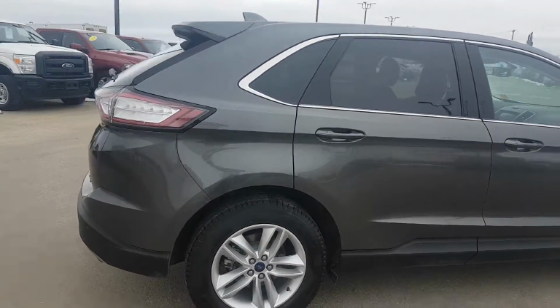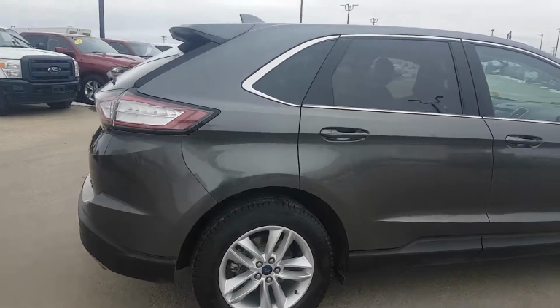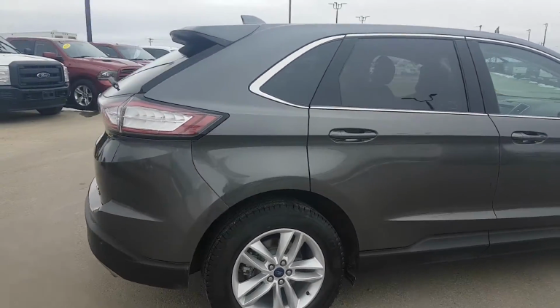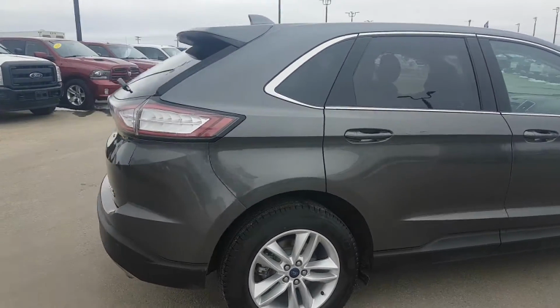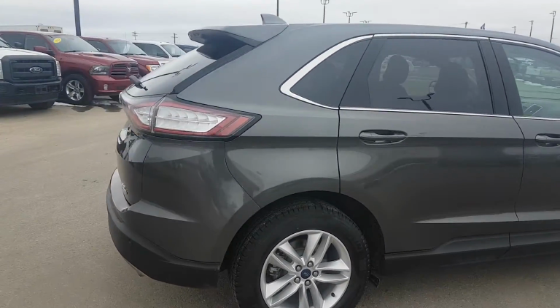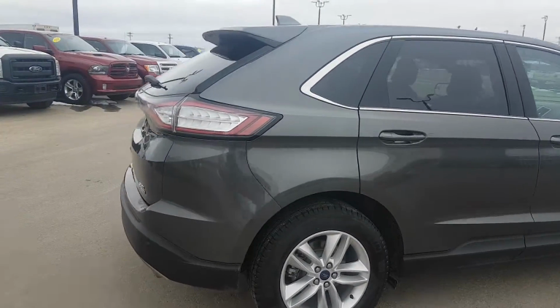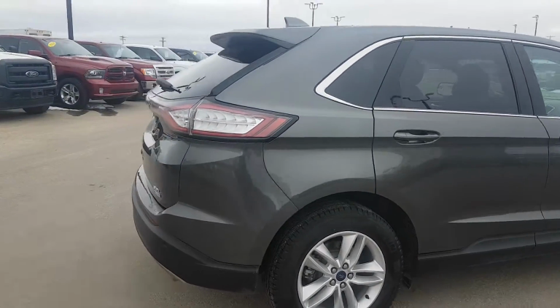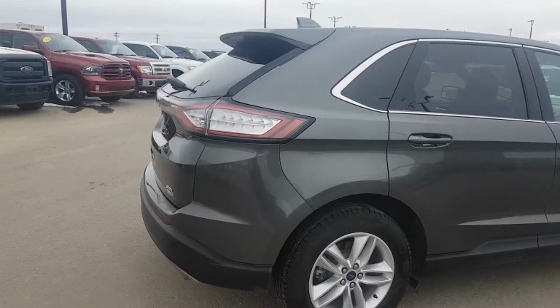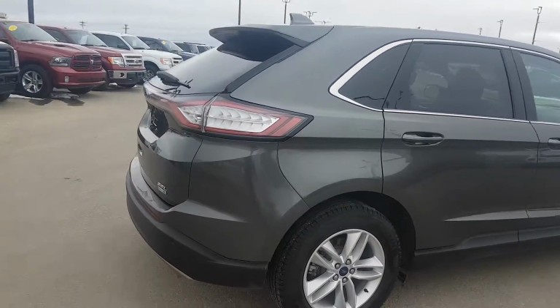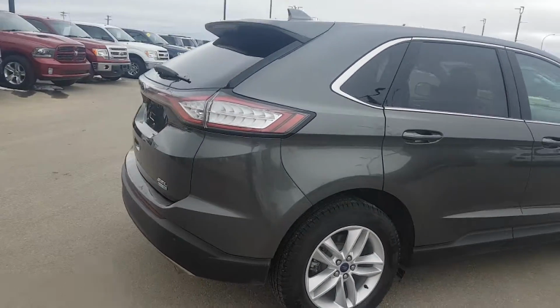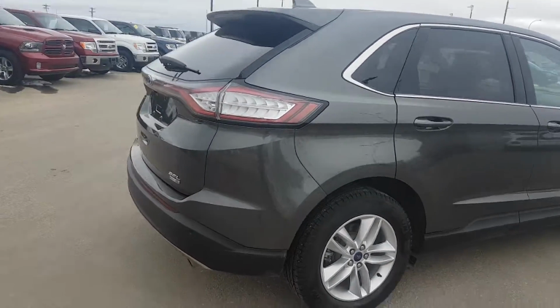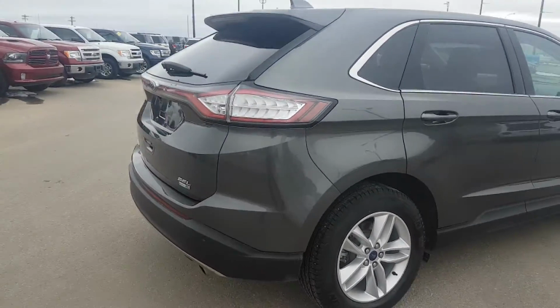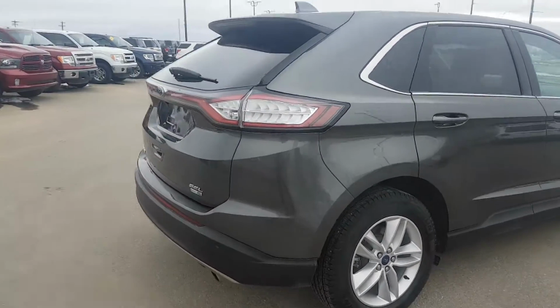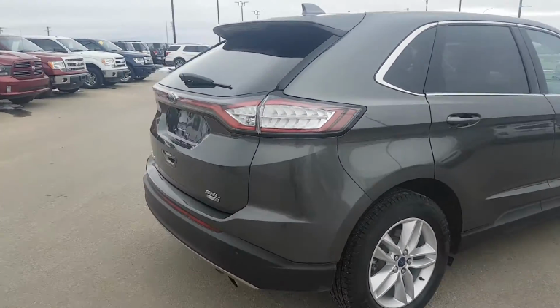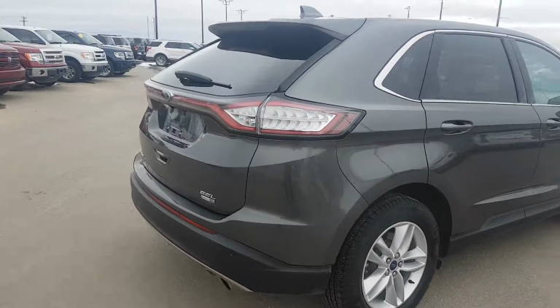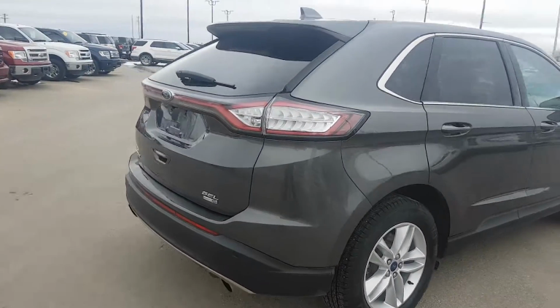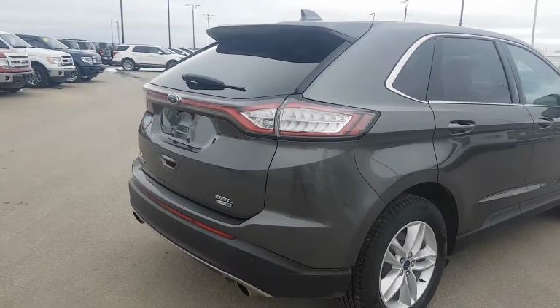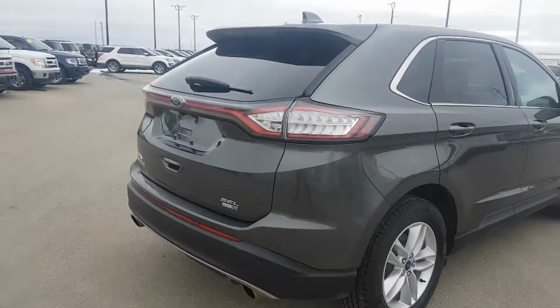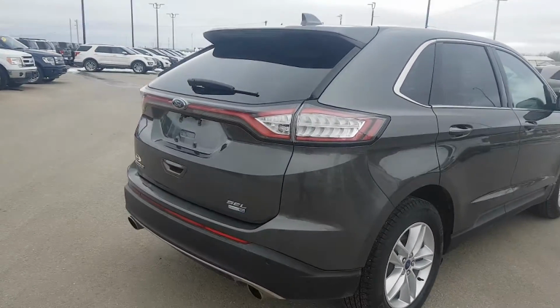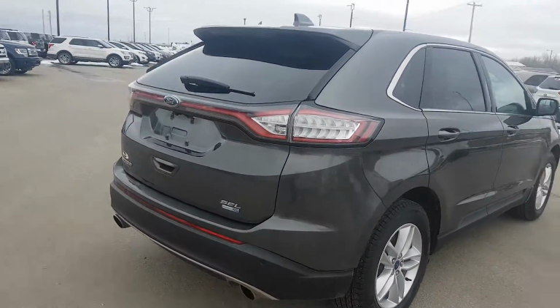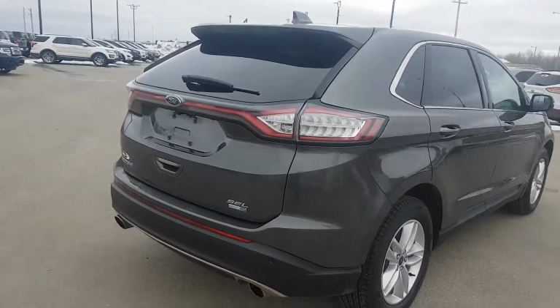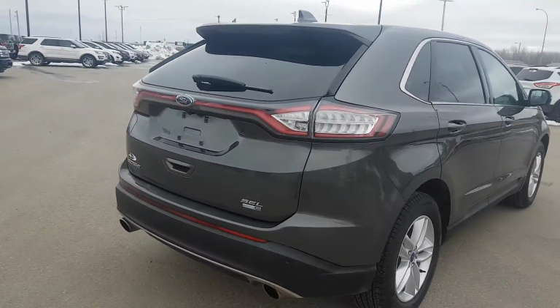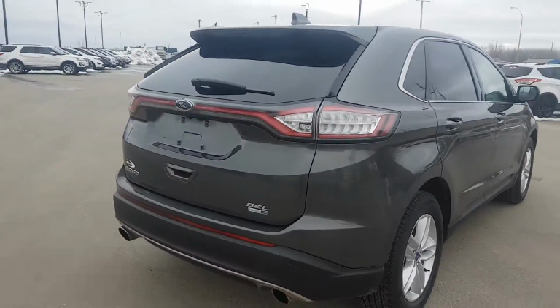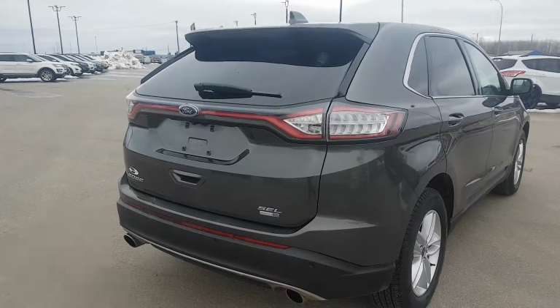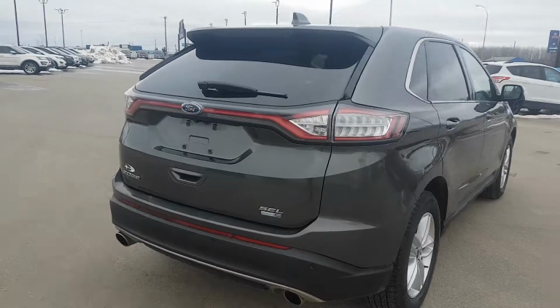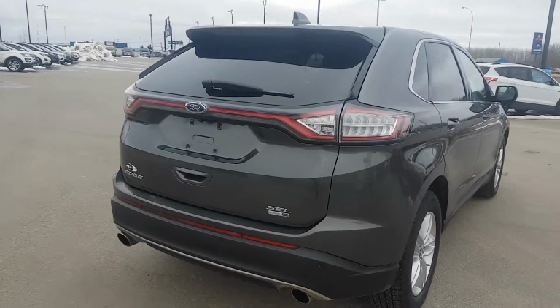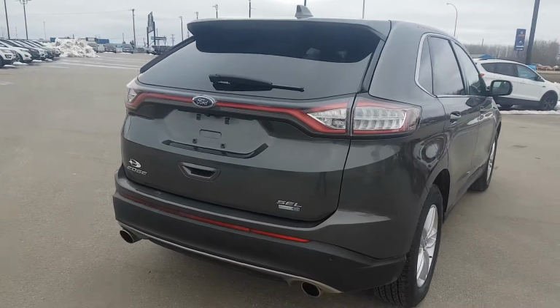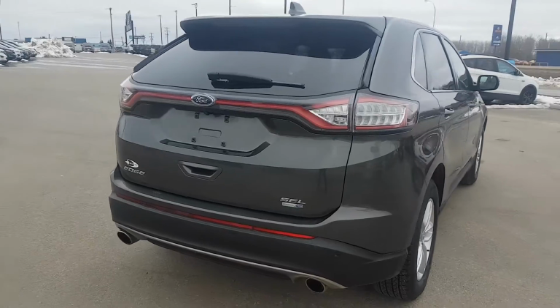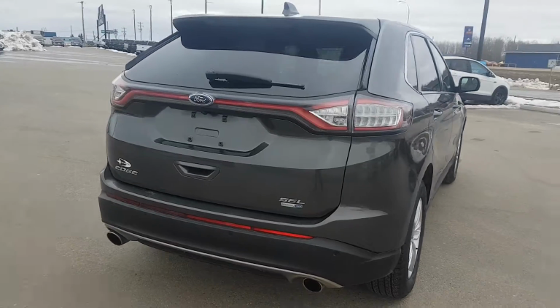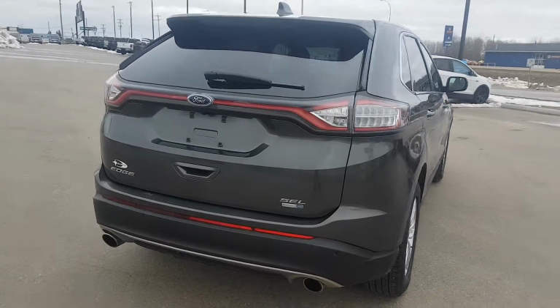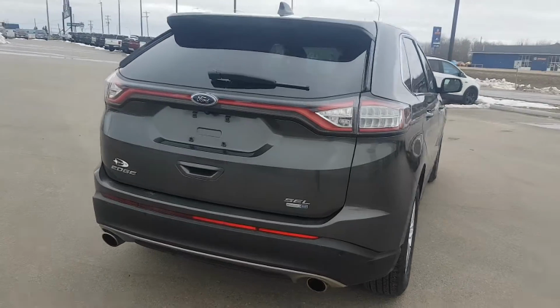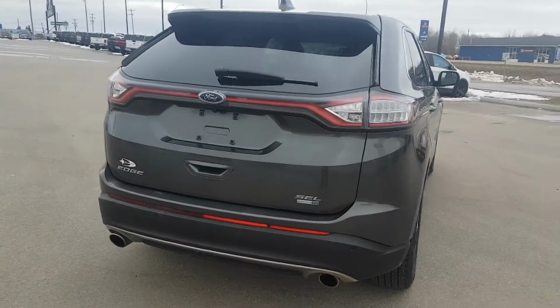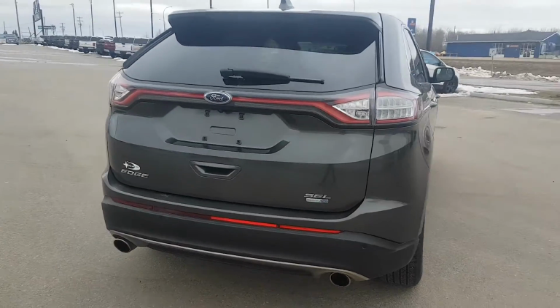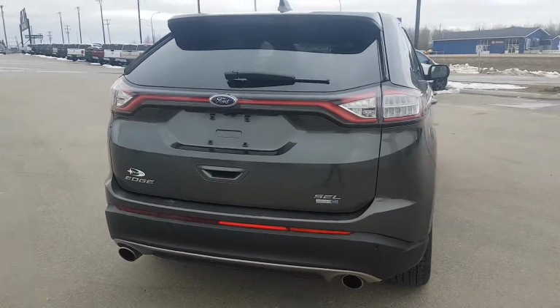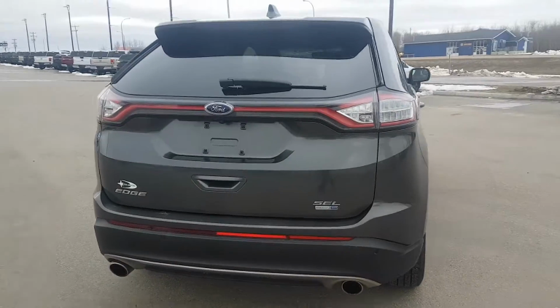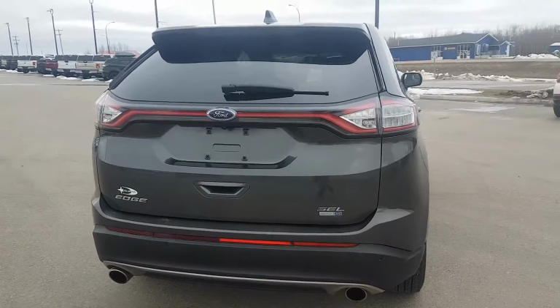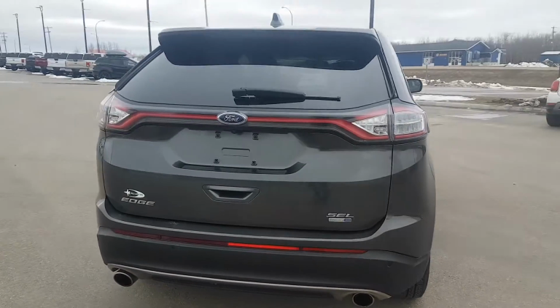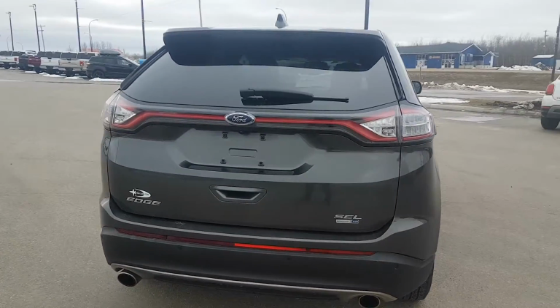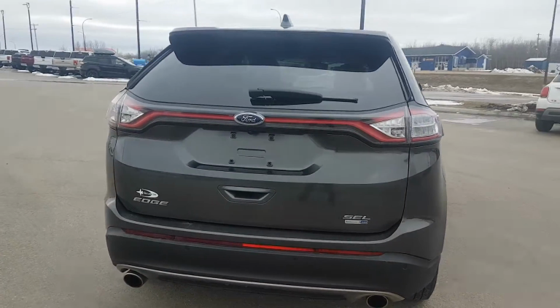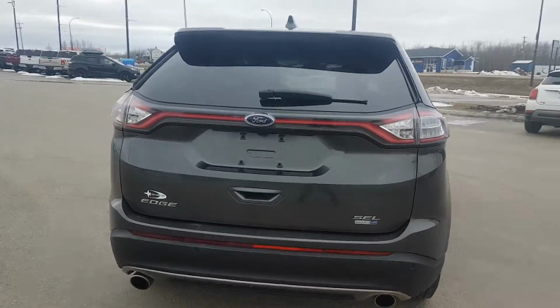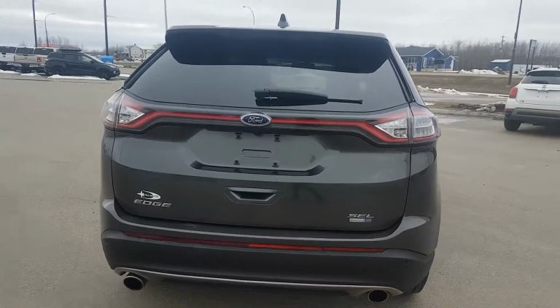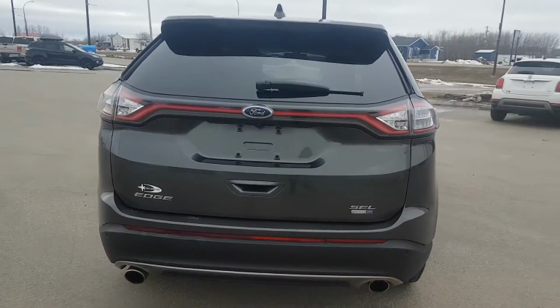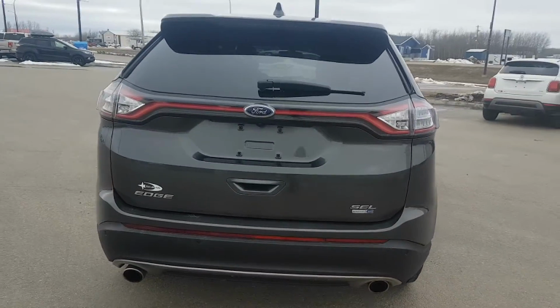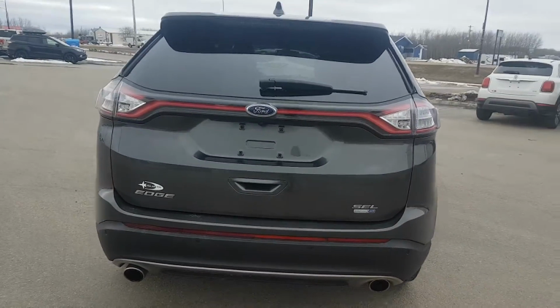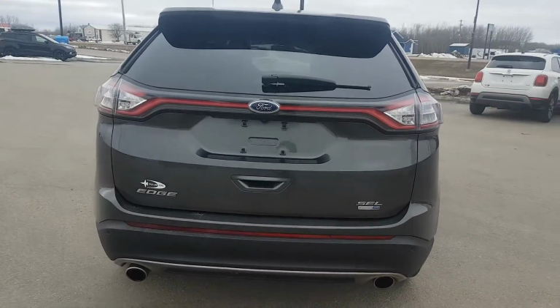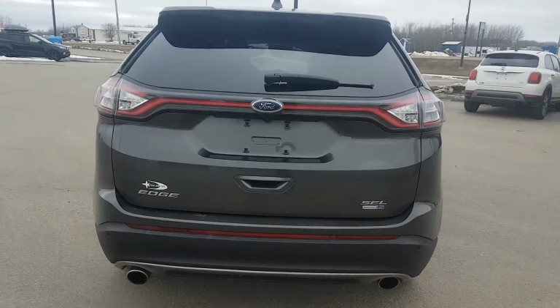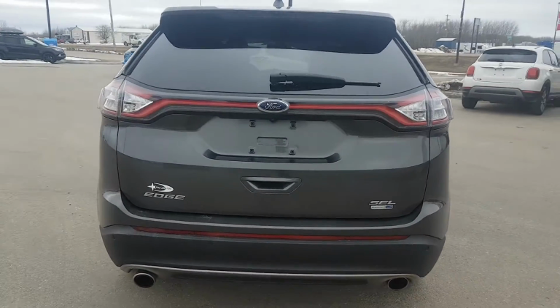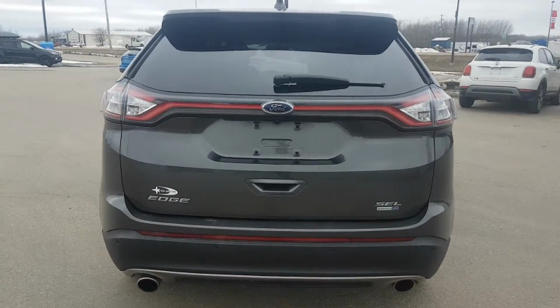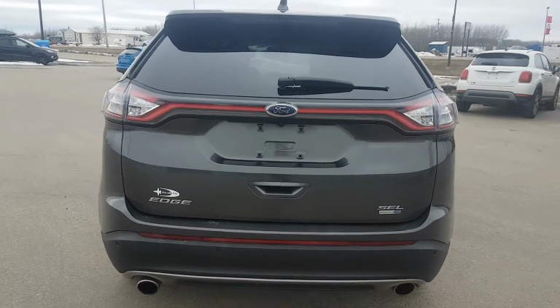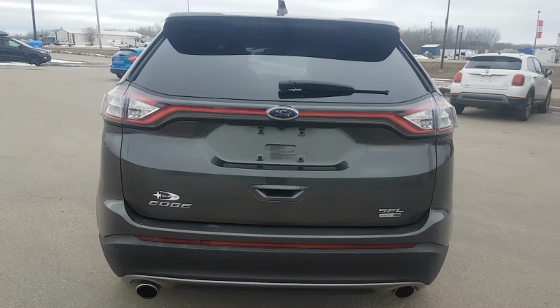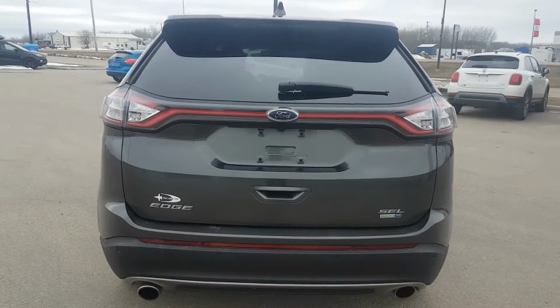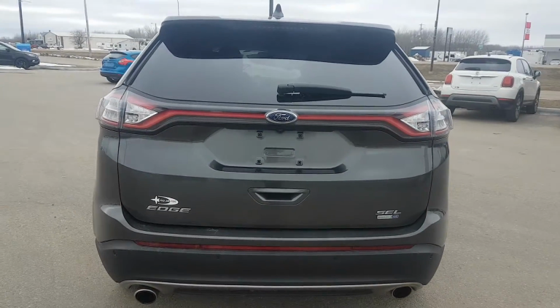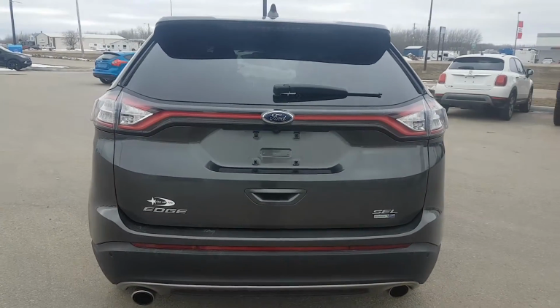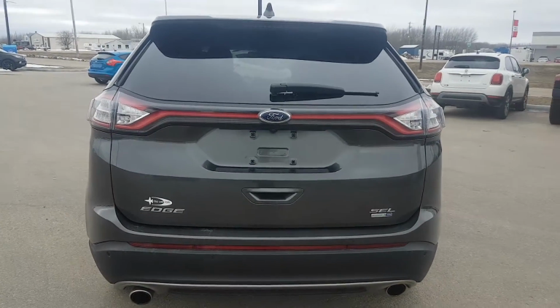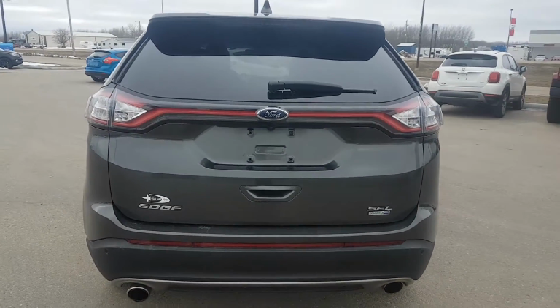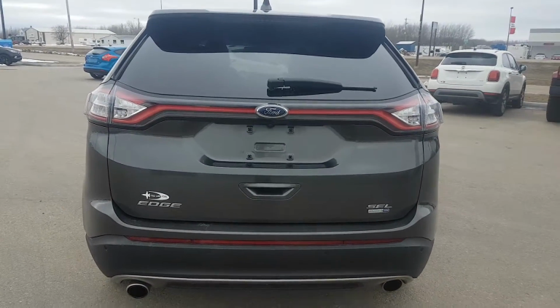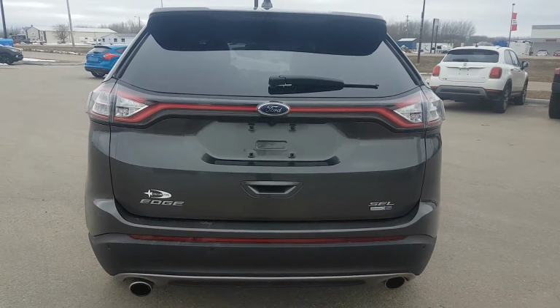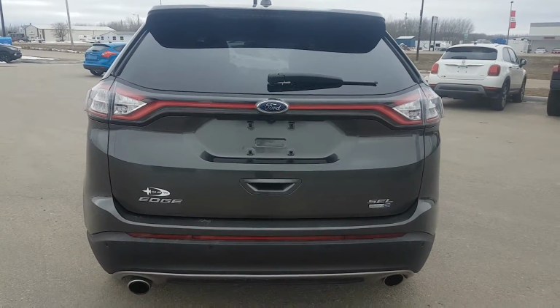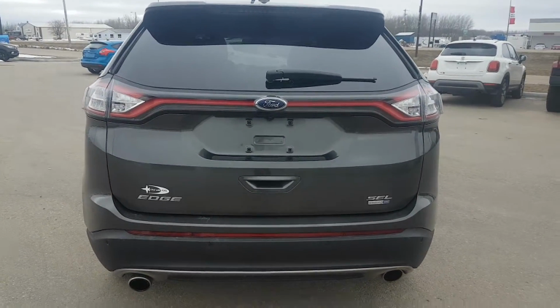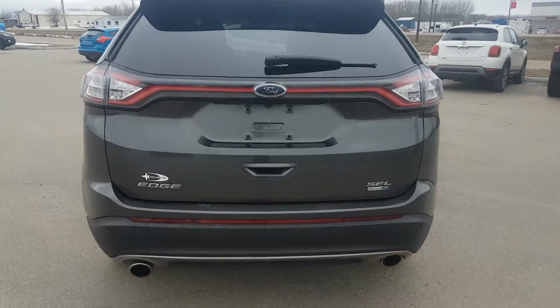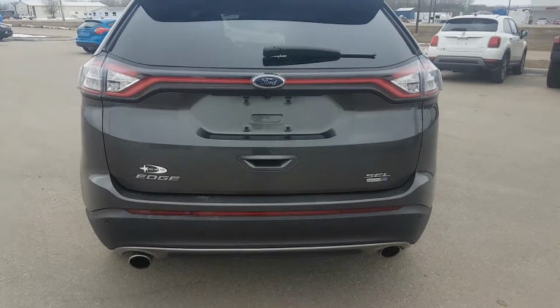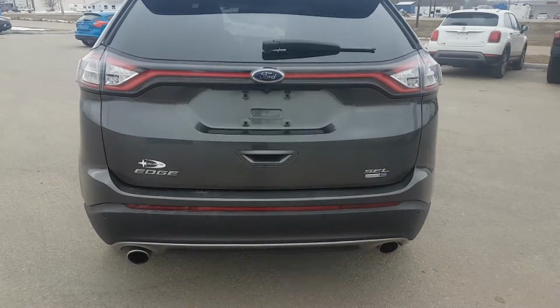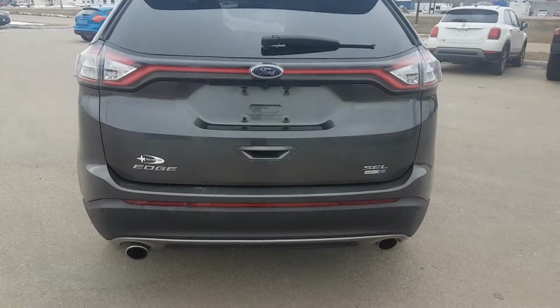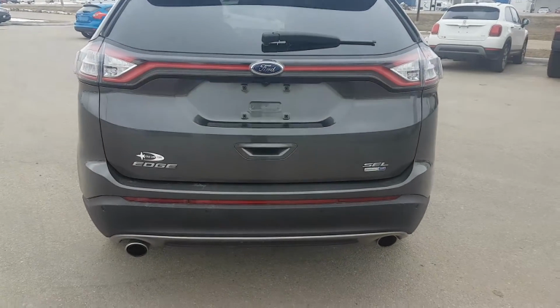As we come to the back here, we've got the SCL logo. This is an all-wheel drive unit, and we've got a backup camera.